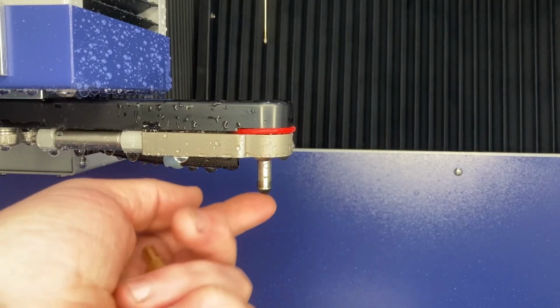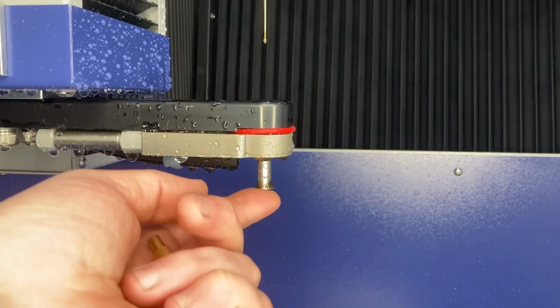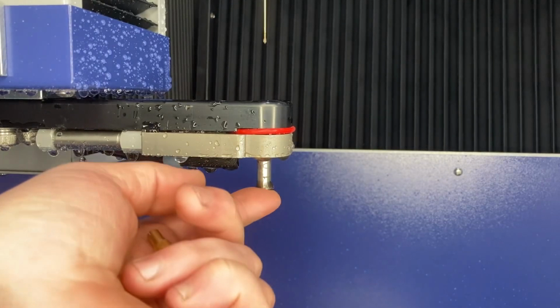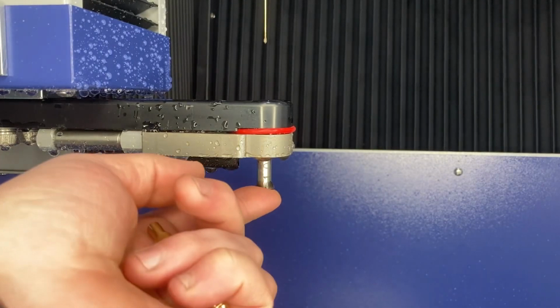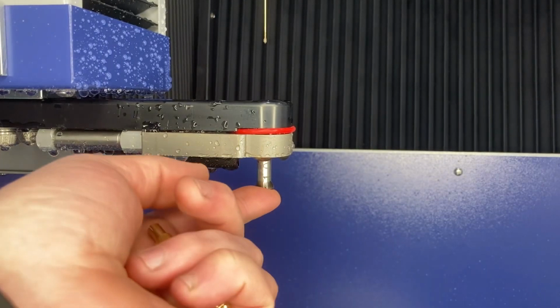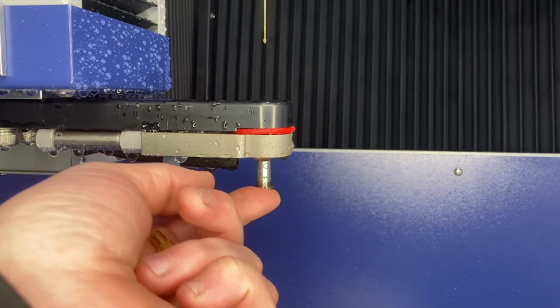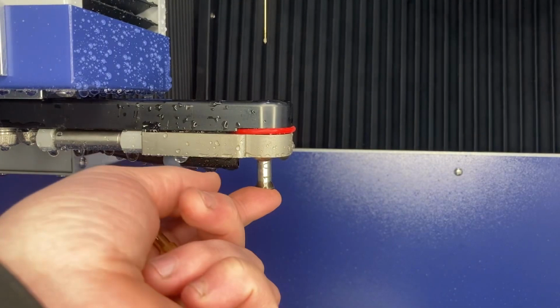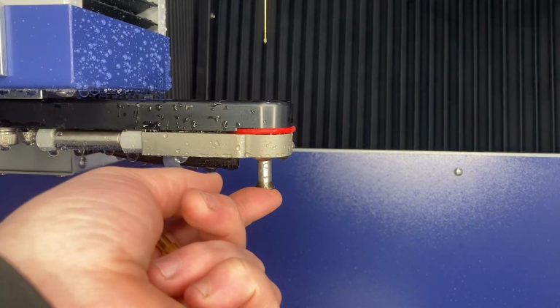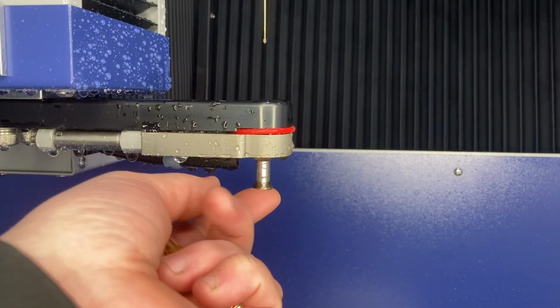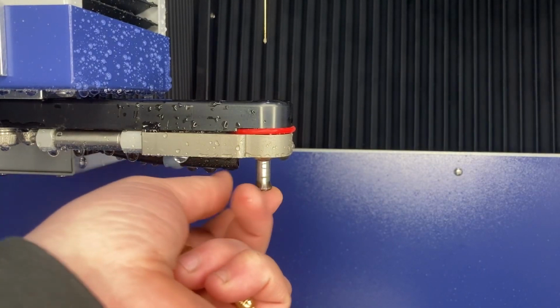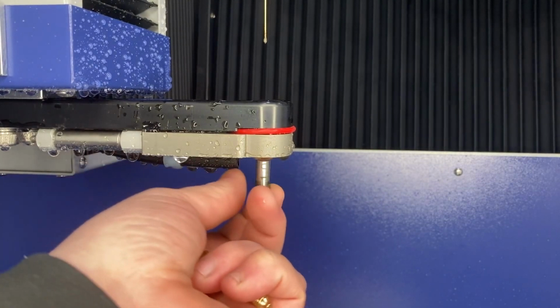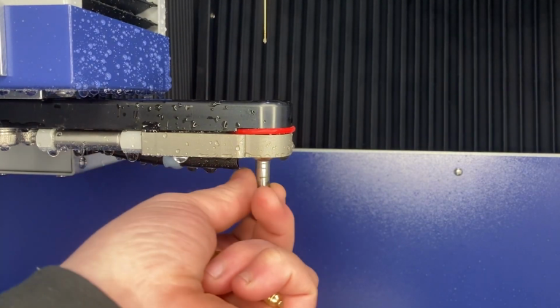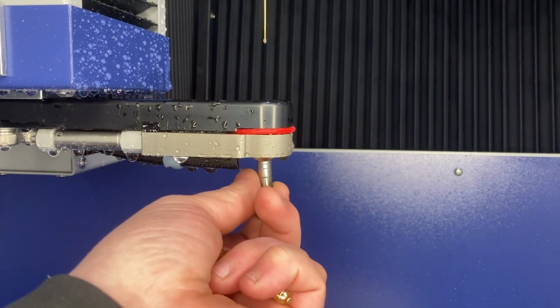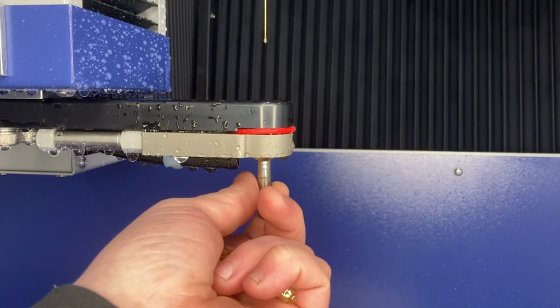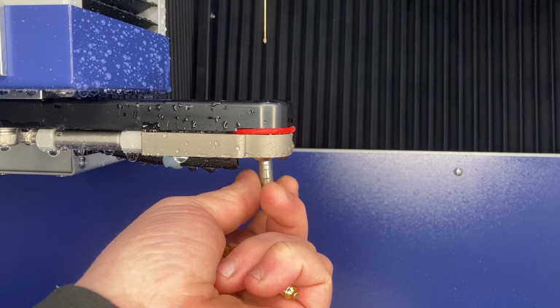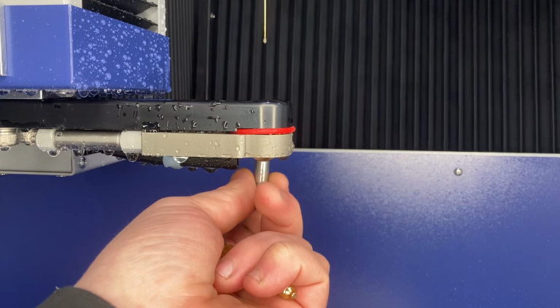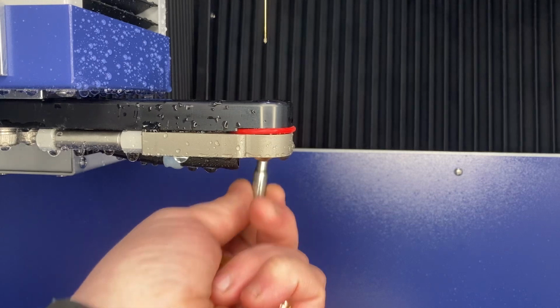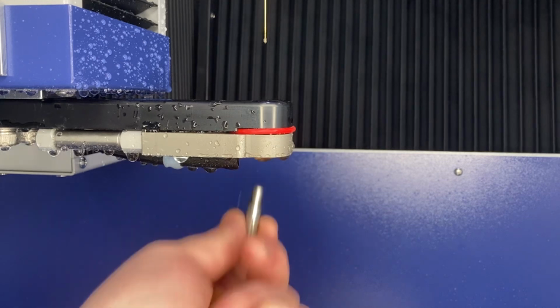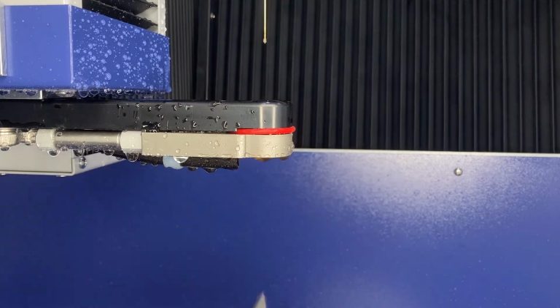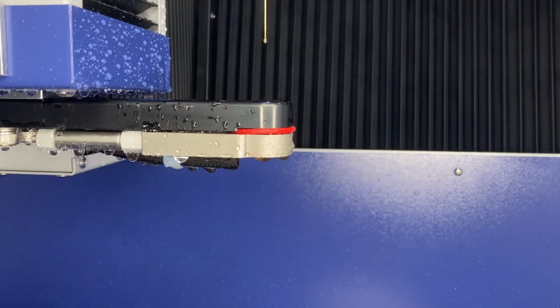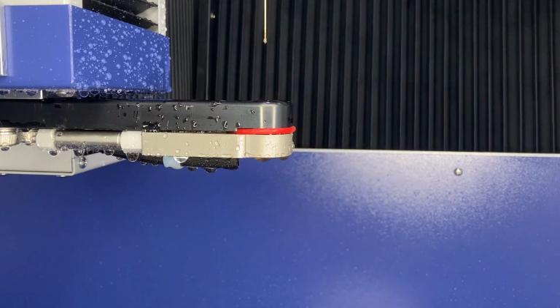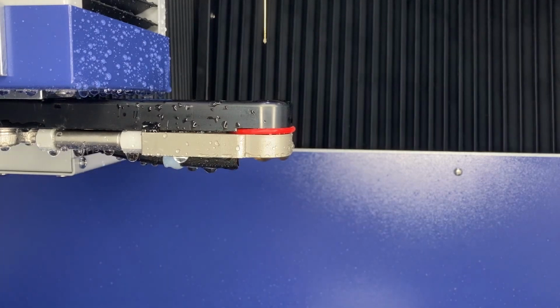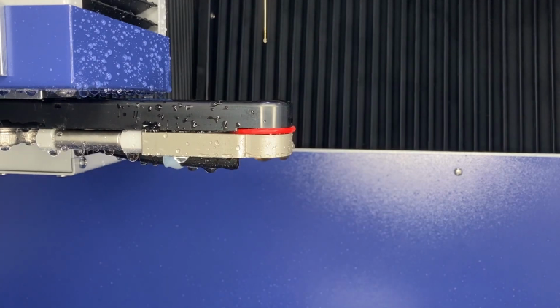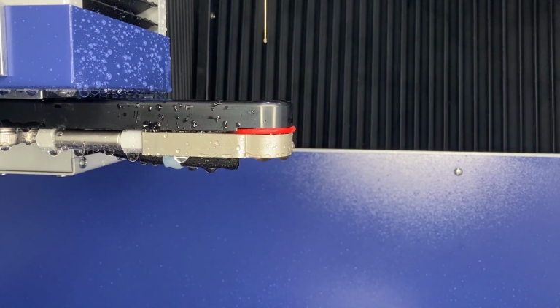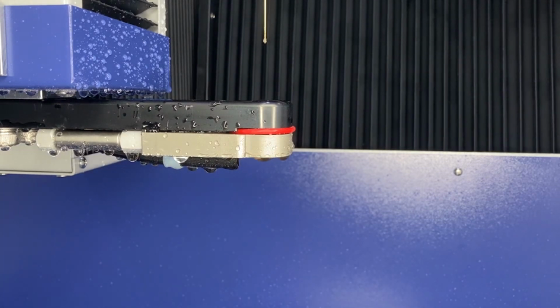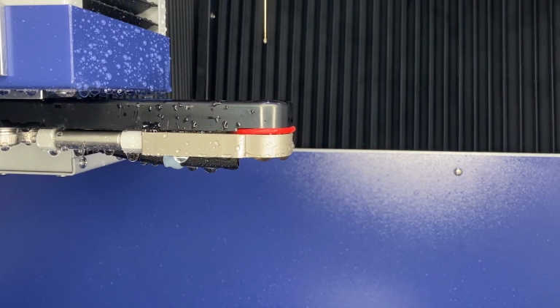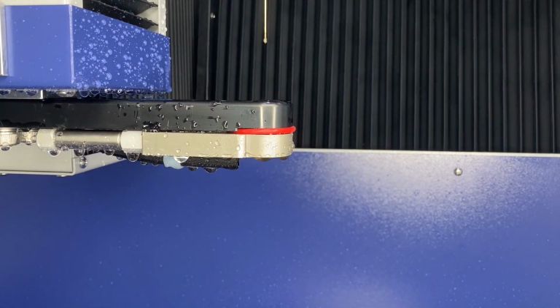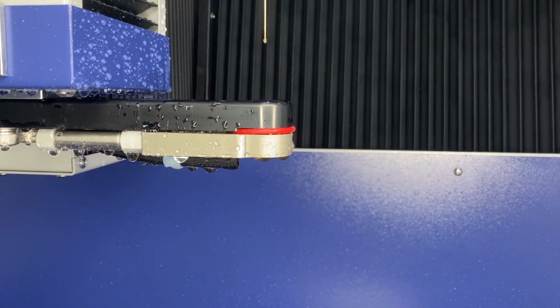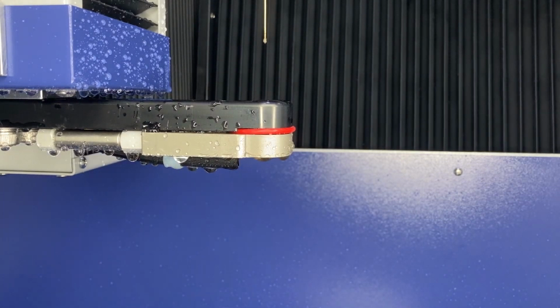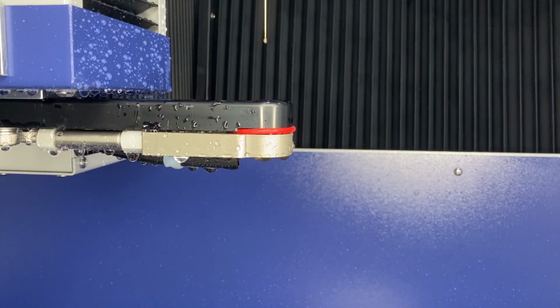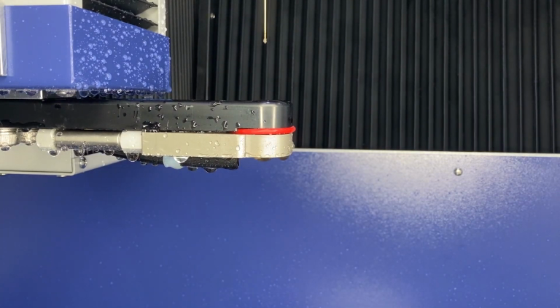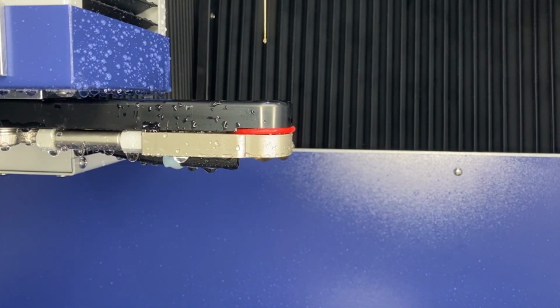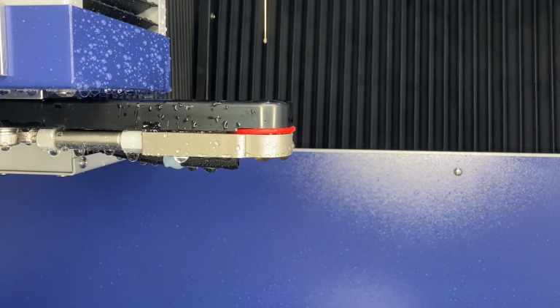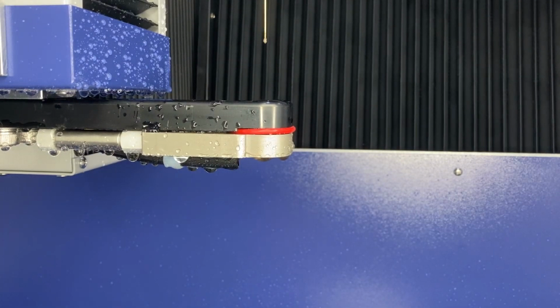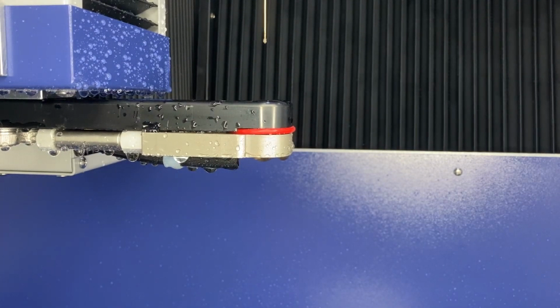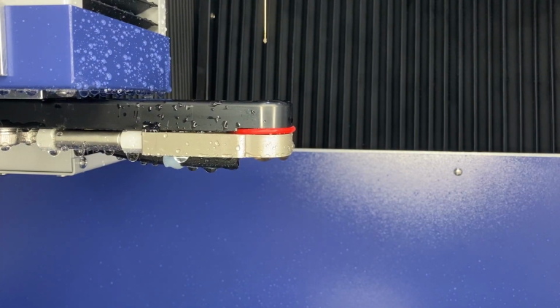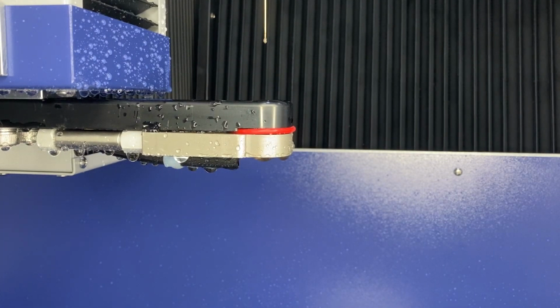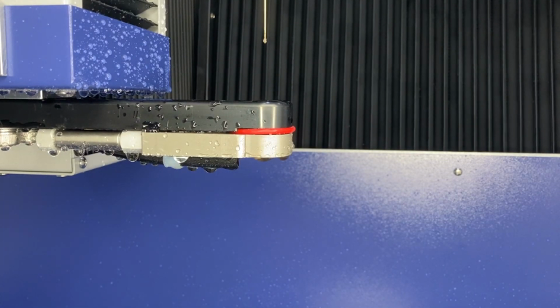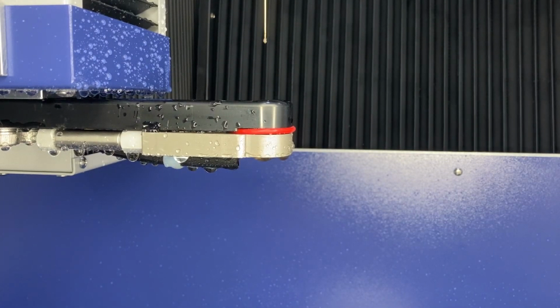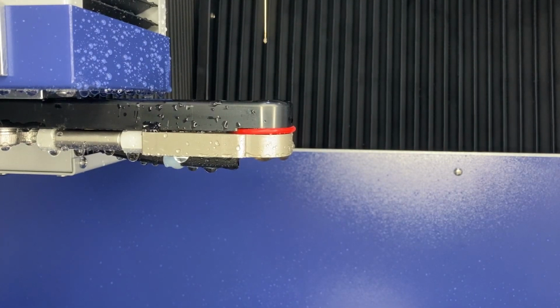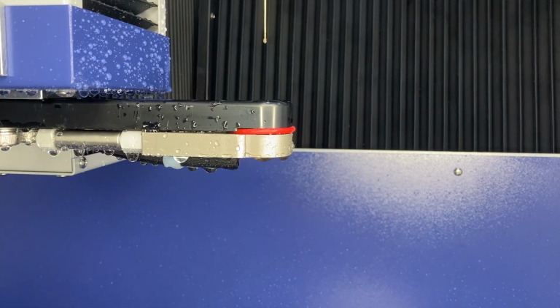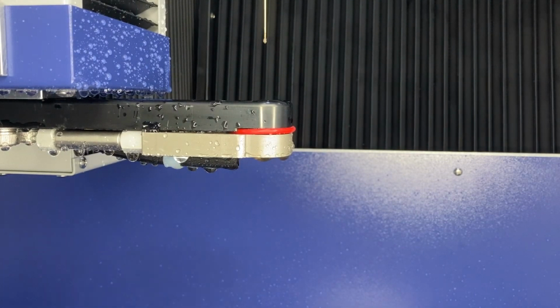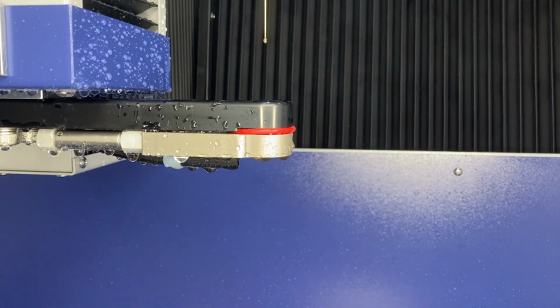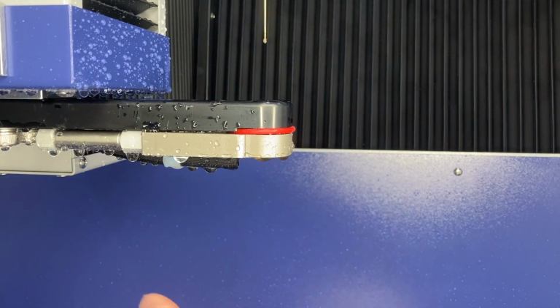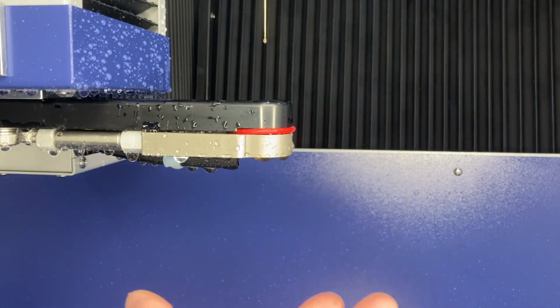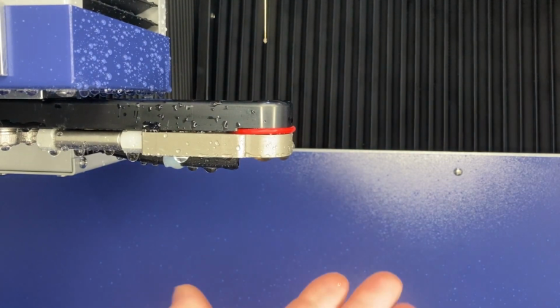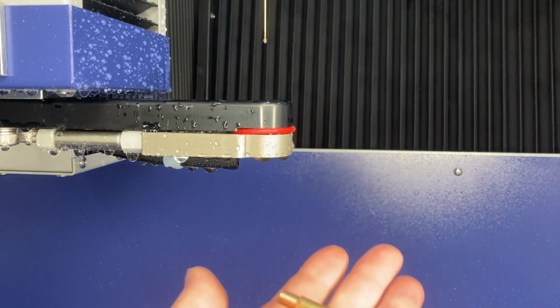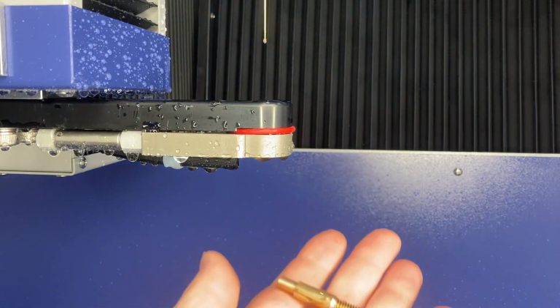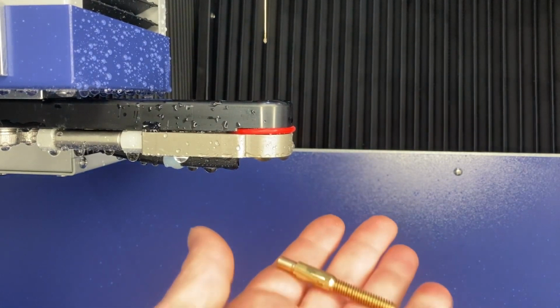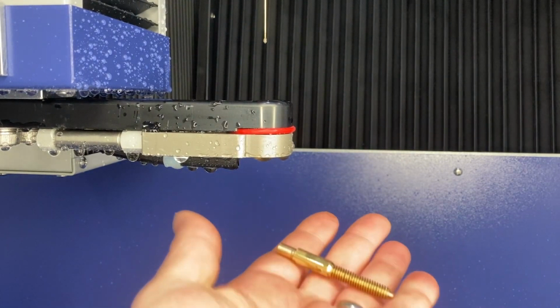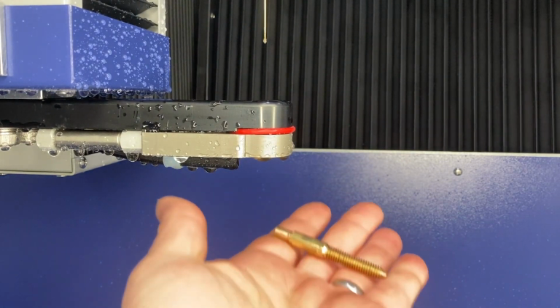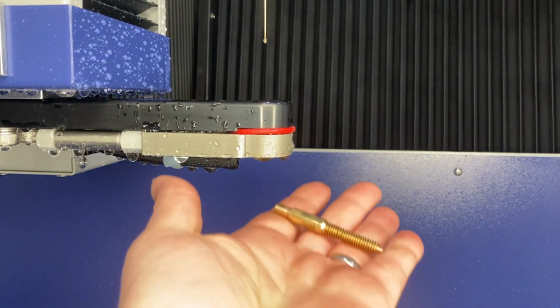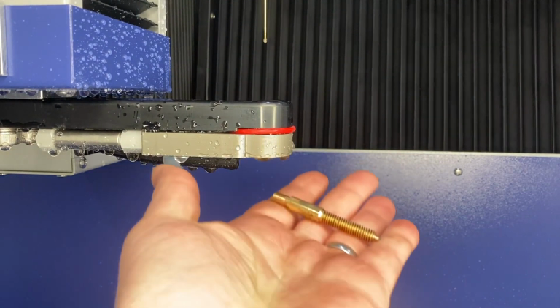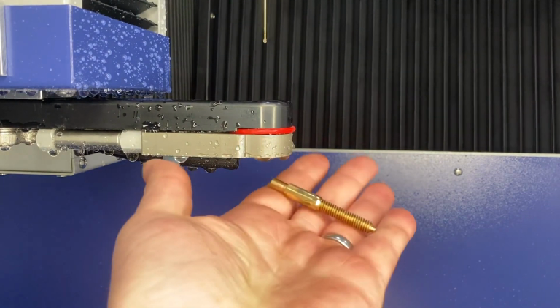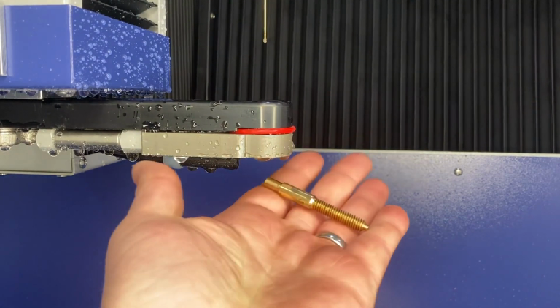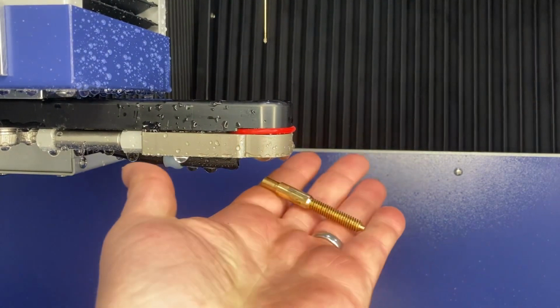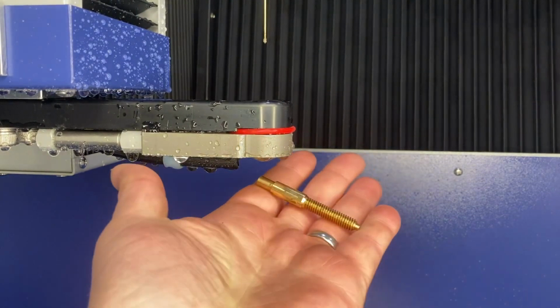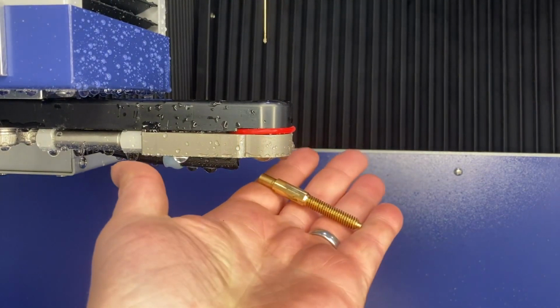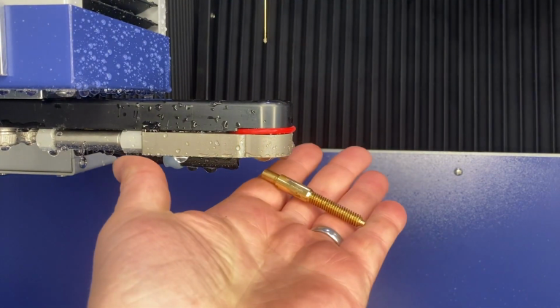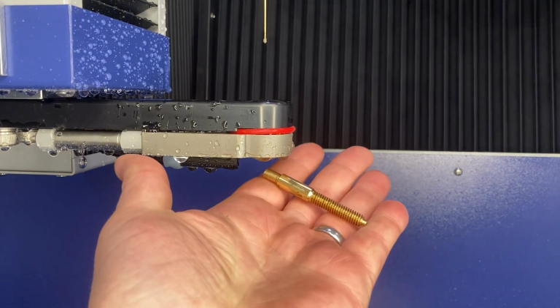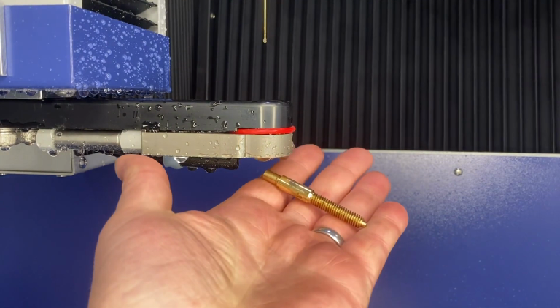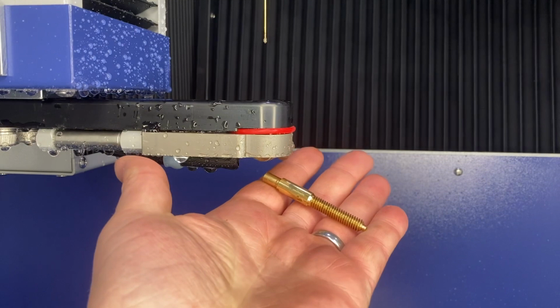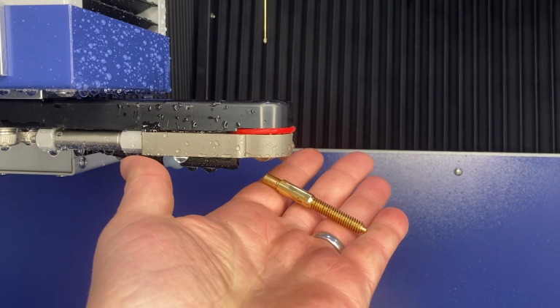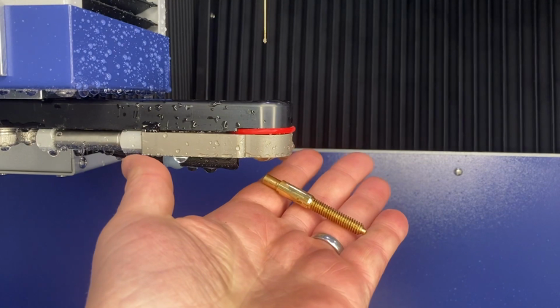One of the optional extras available is an EDM tapping circuit. Simply replace the guide with the tapping electrode and use the built-in software.